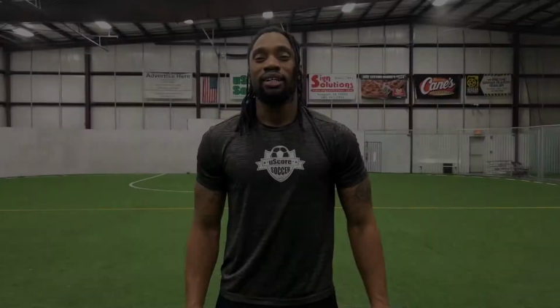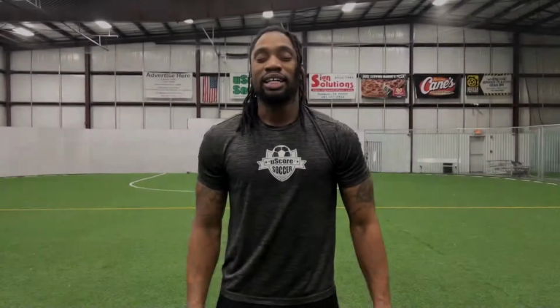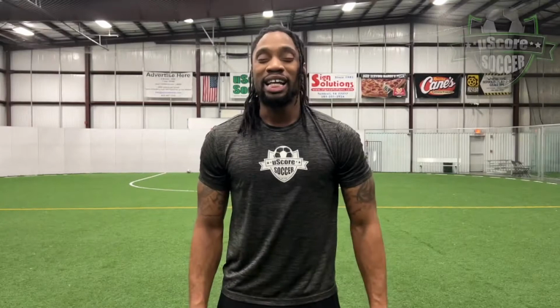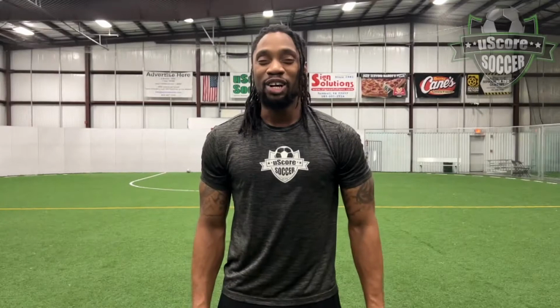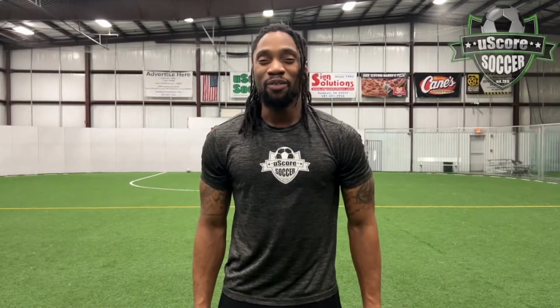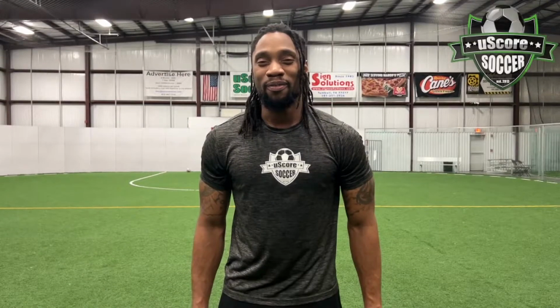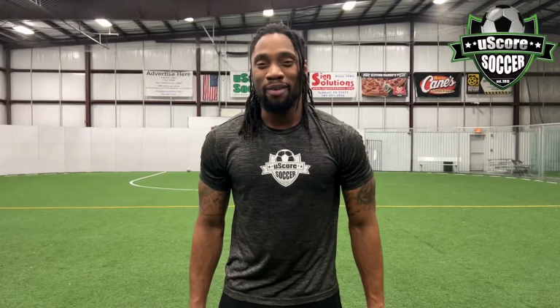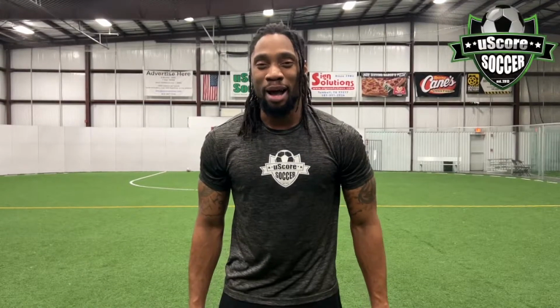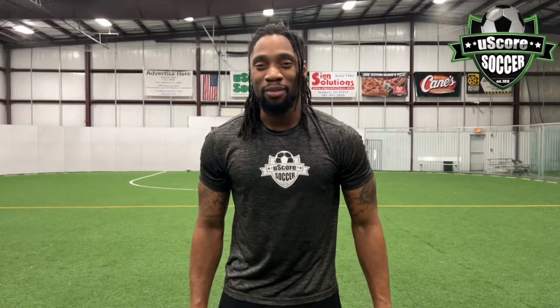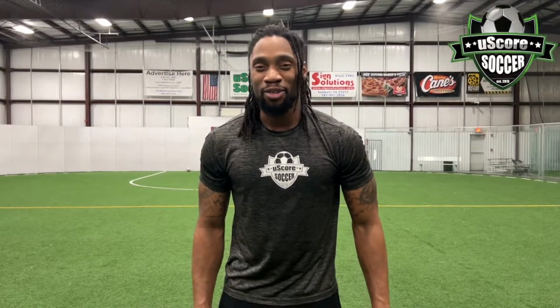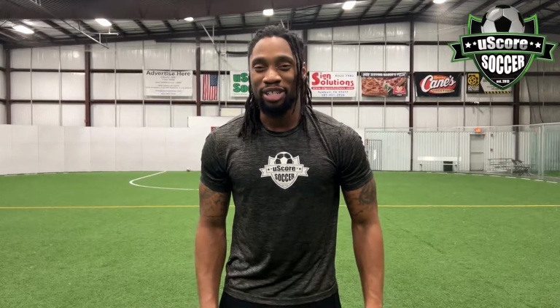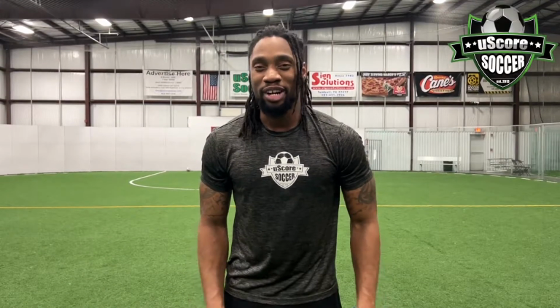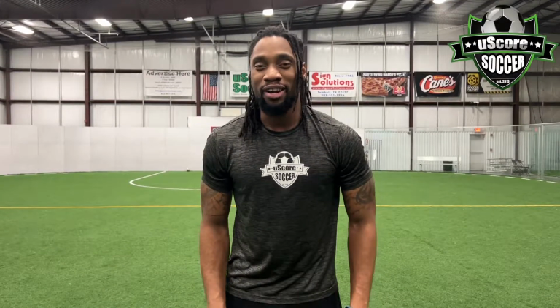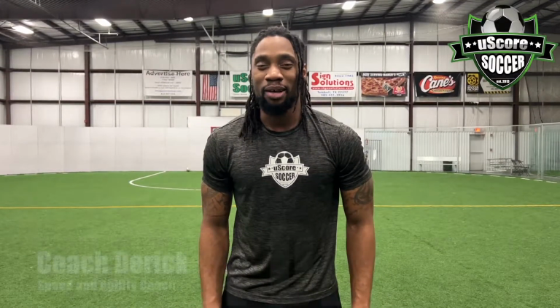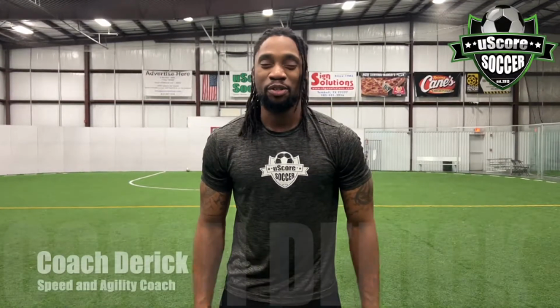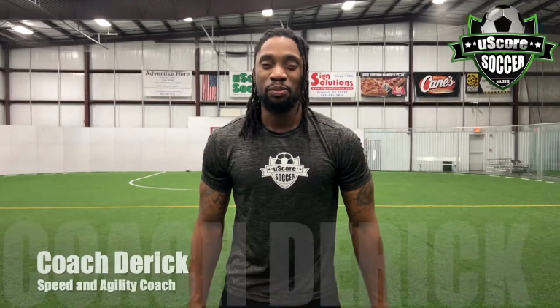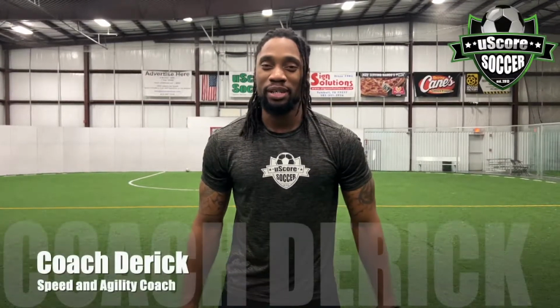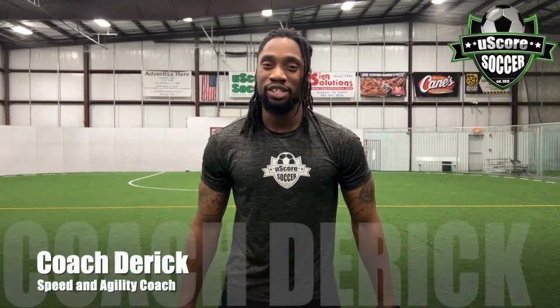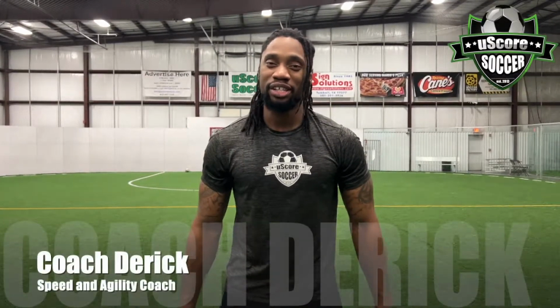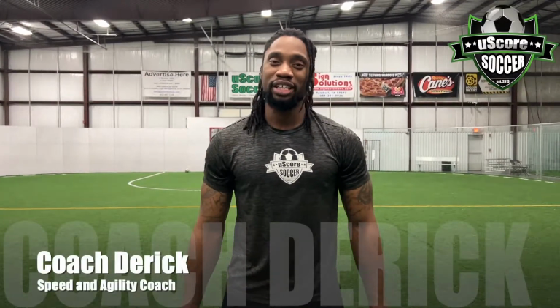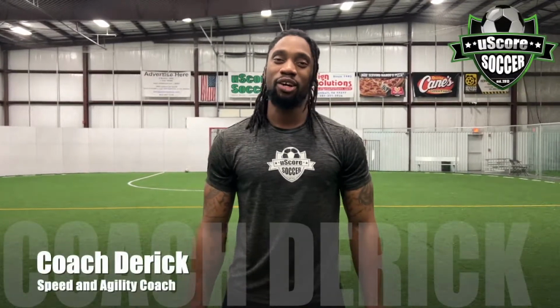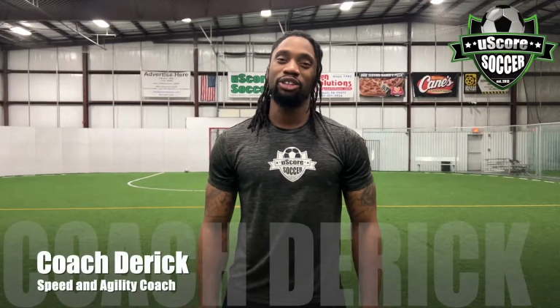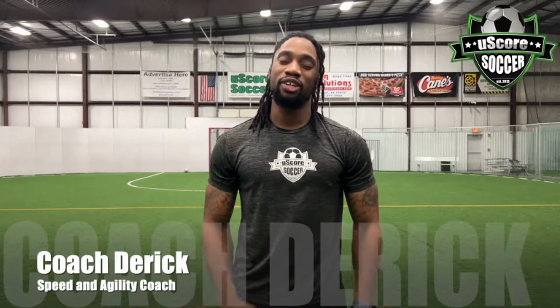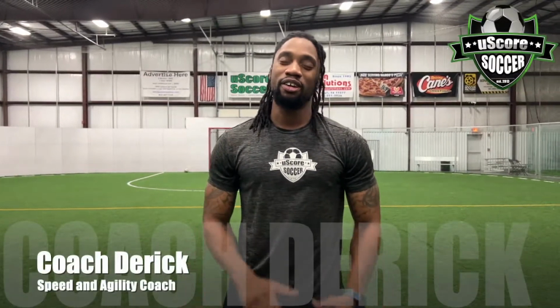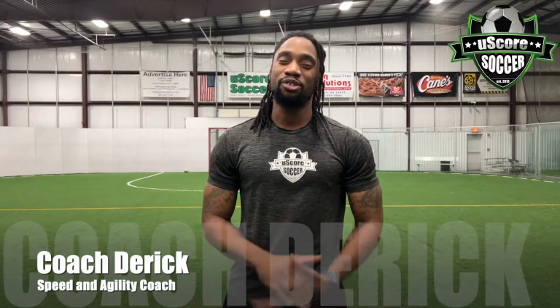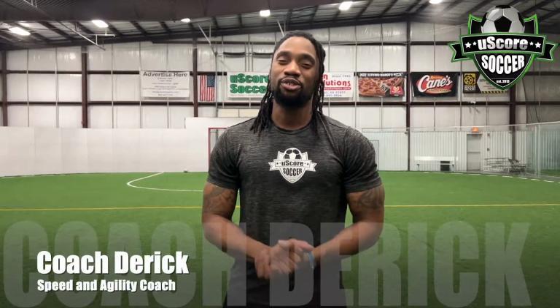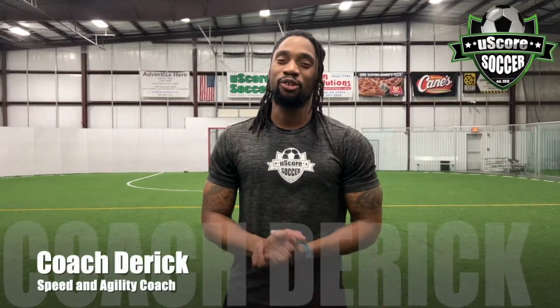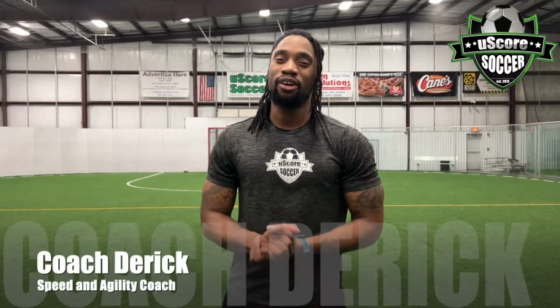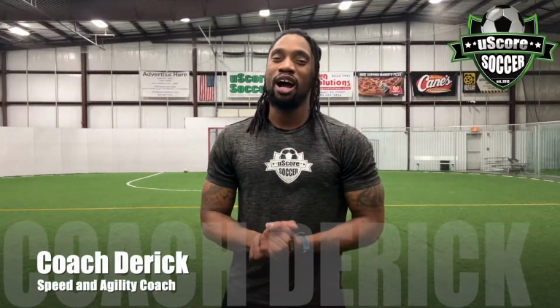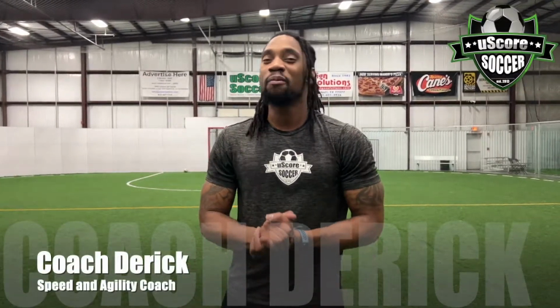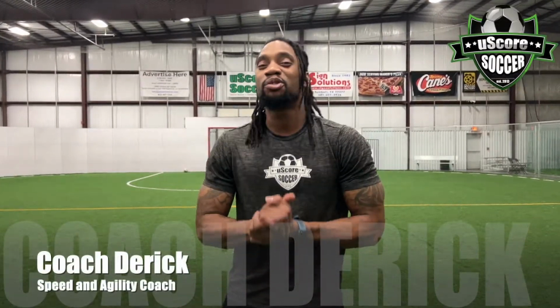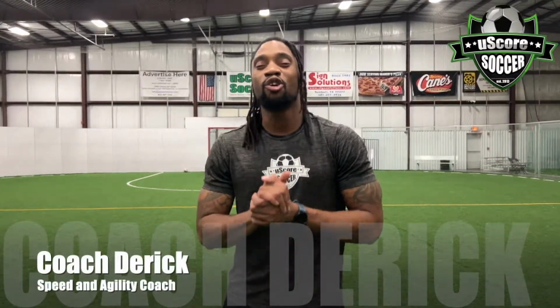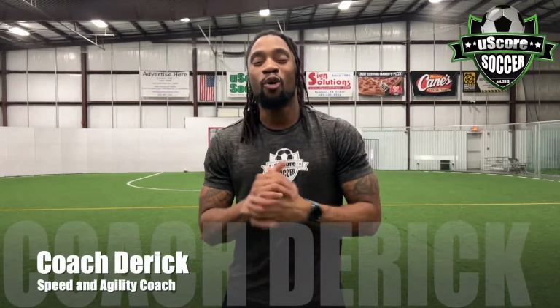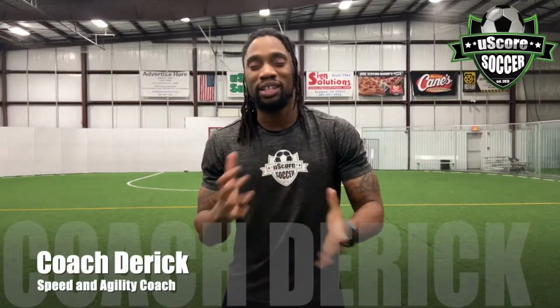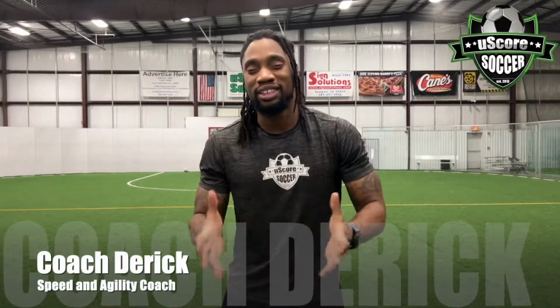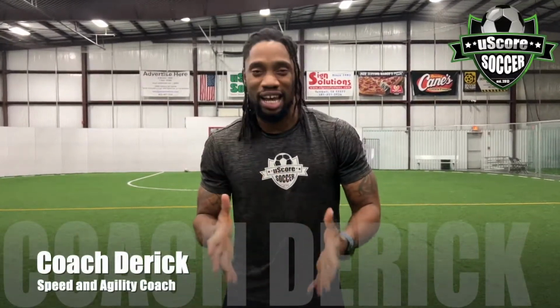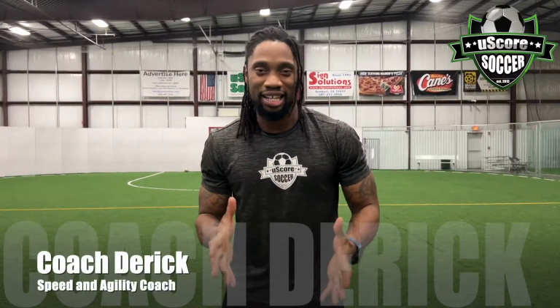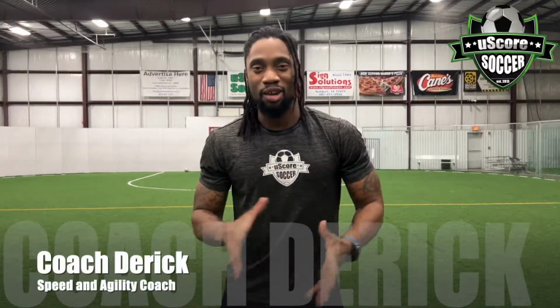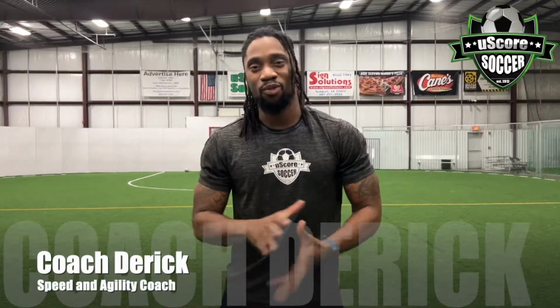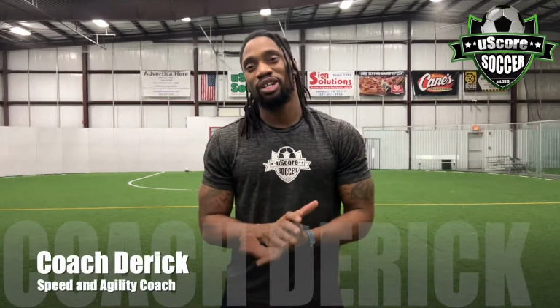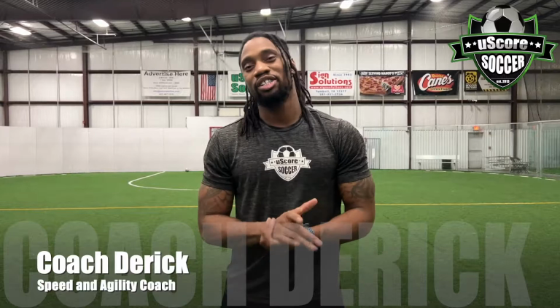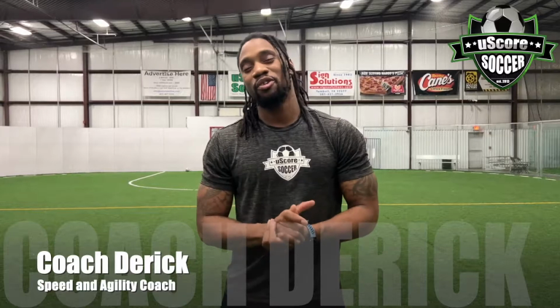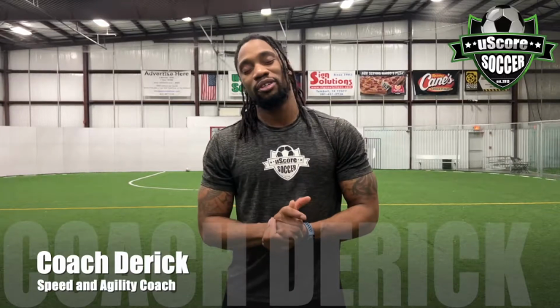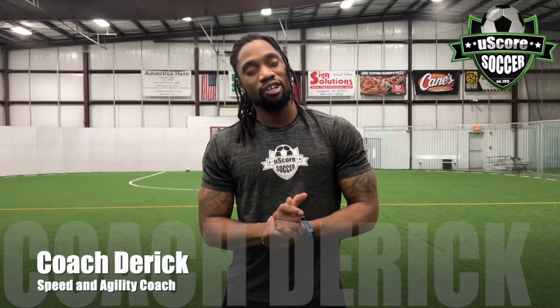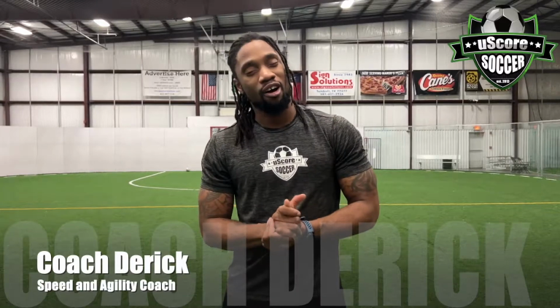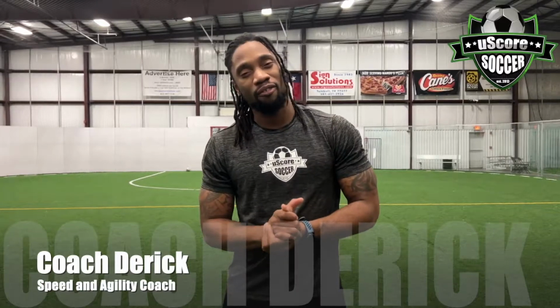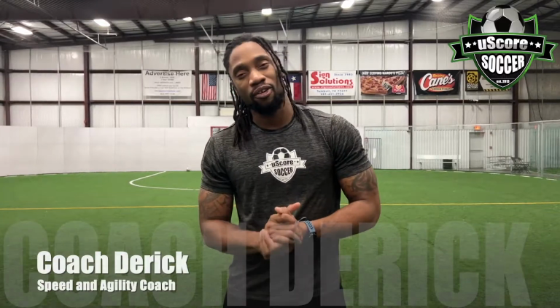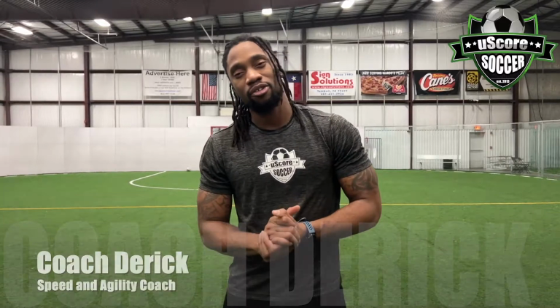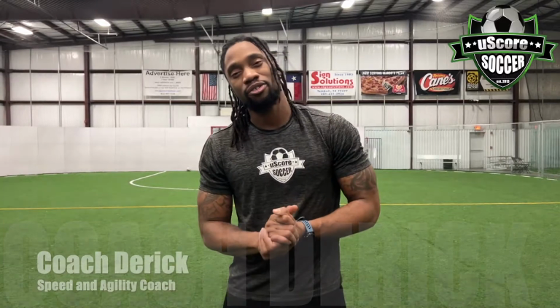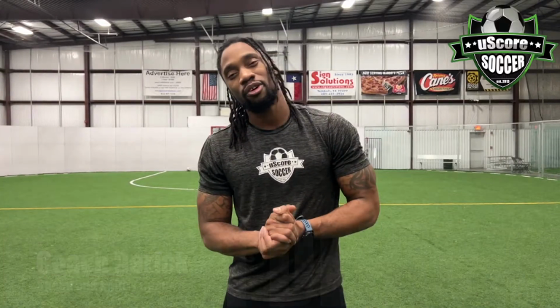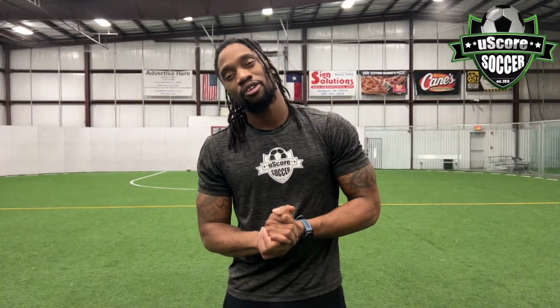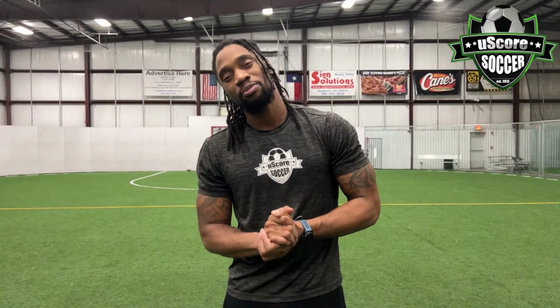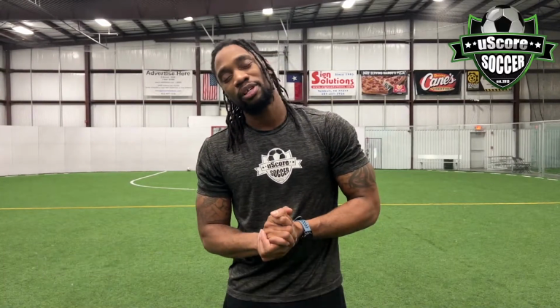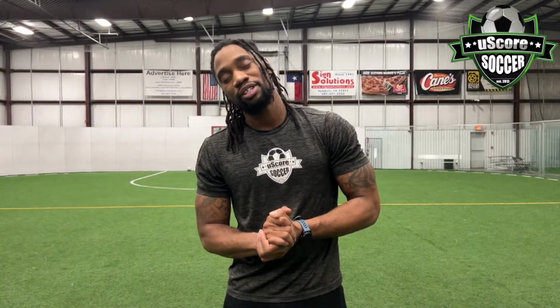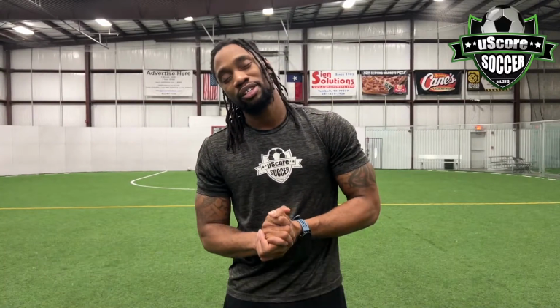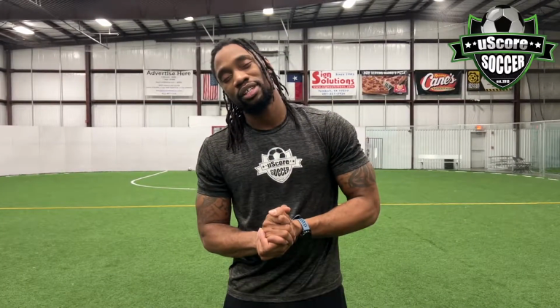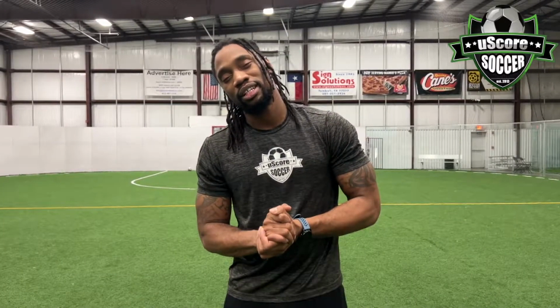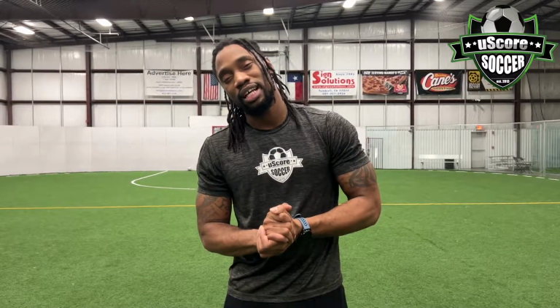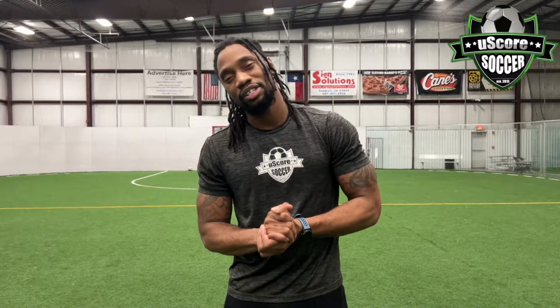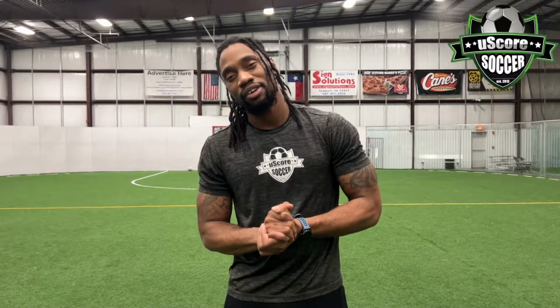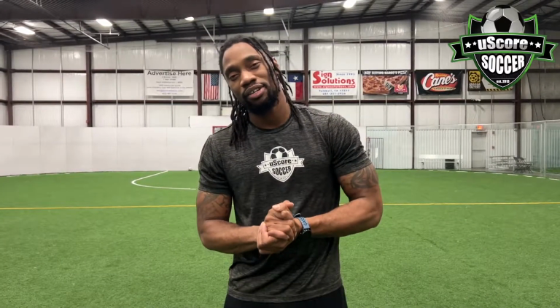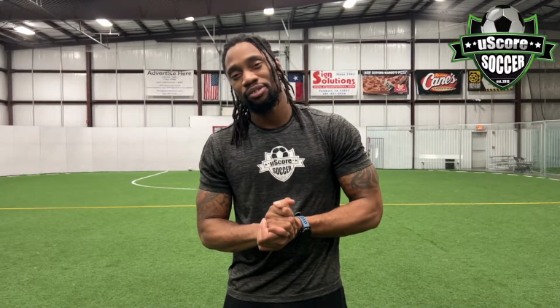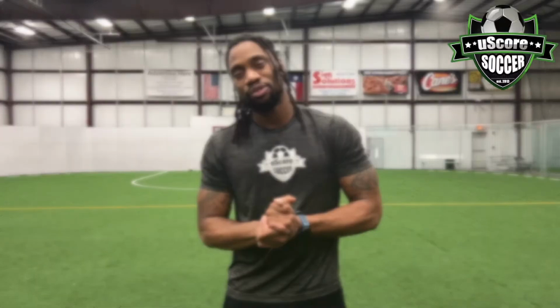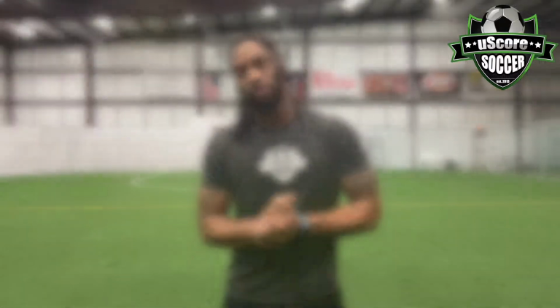Hello, I'm Coach Derrick. I'm a Speed and Agility Coach here at U-Score. I'm so excited that we're continuing to offer our Speed and Agility class here at U-Score.